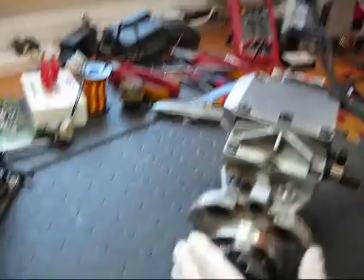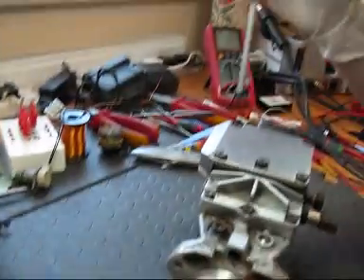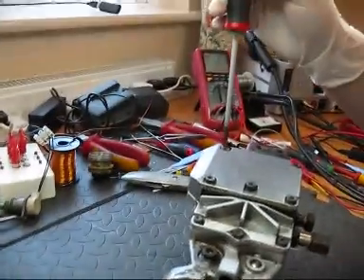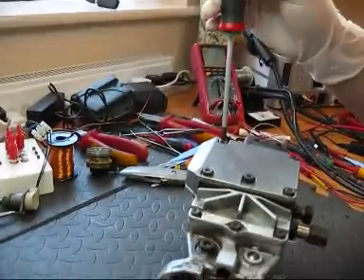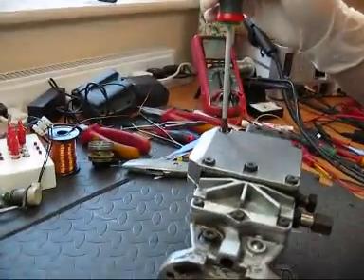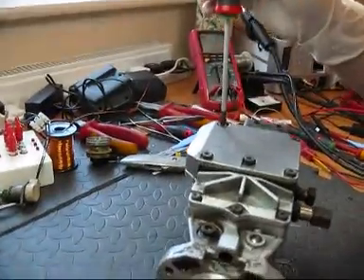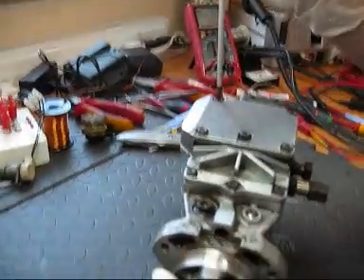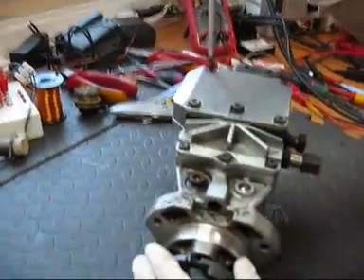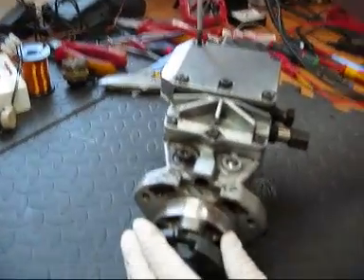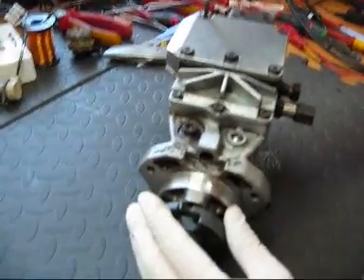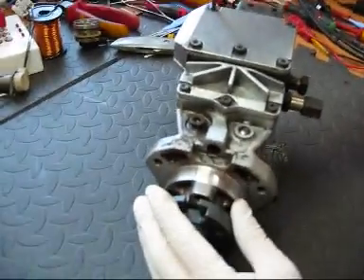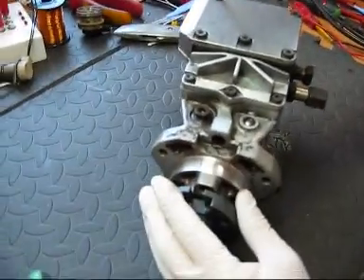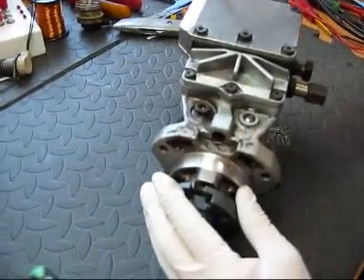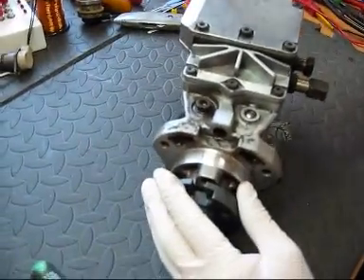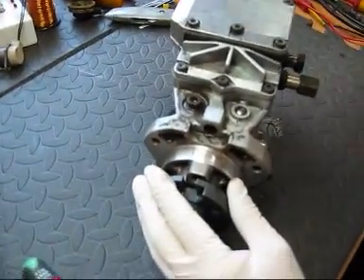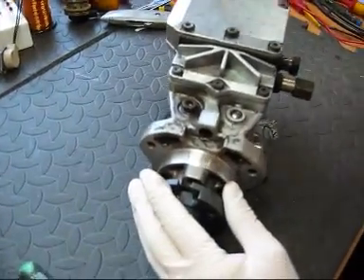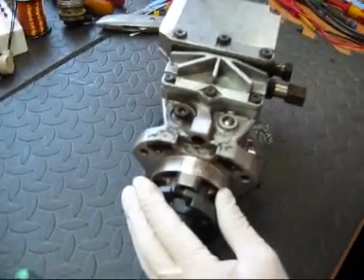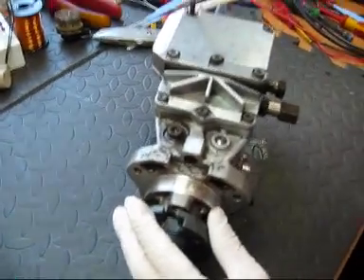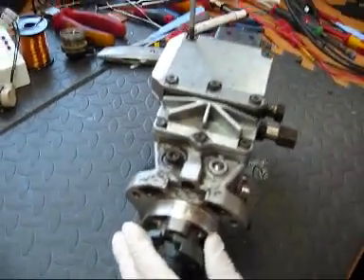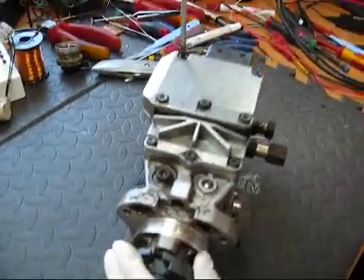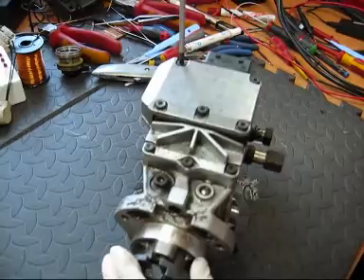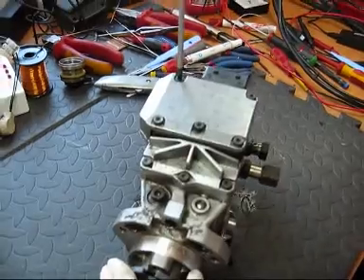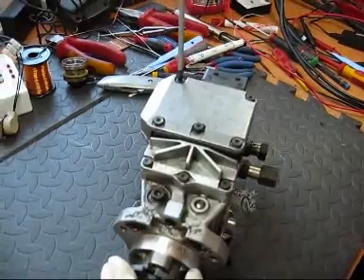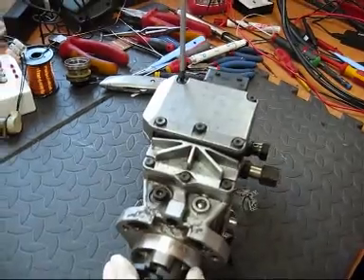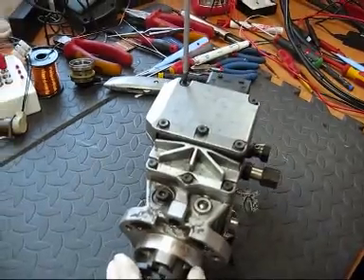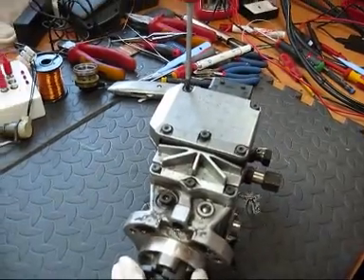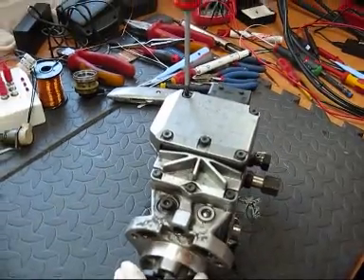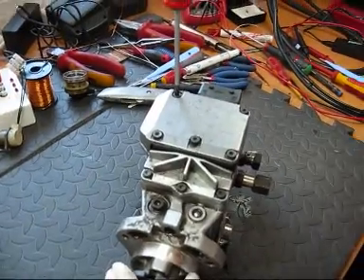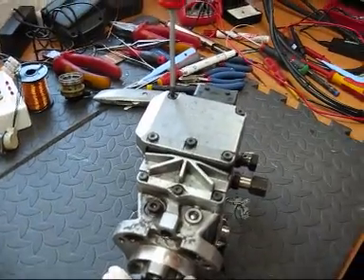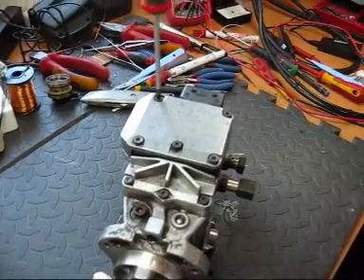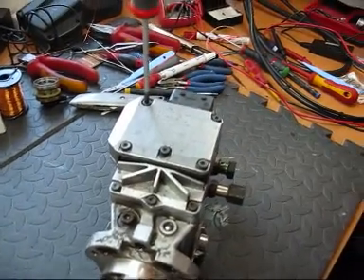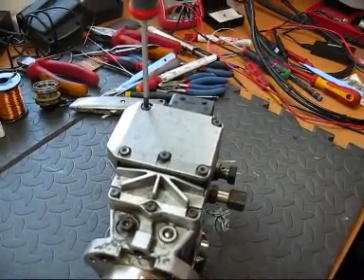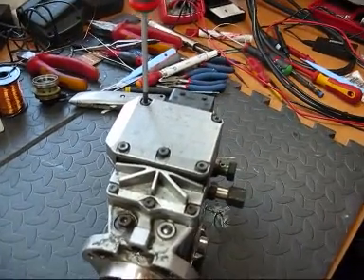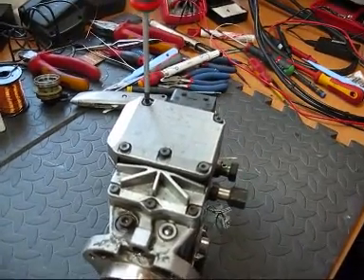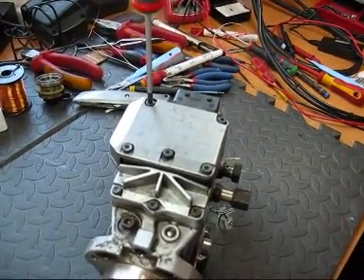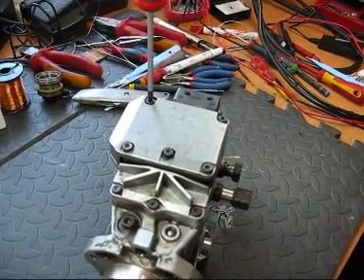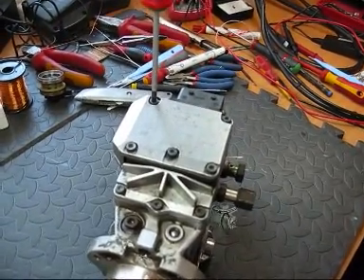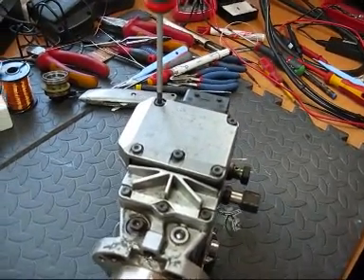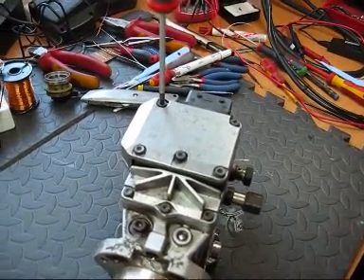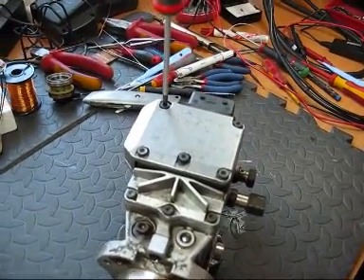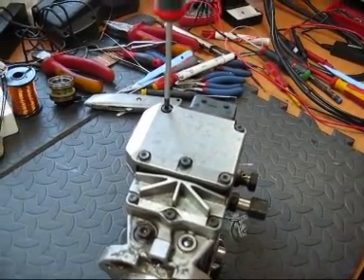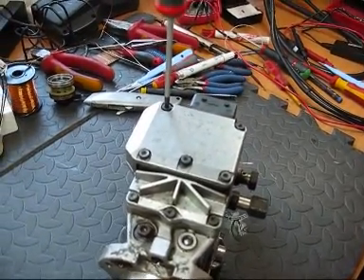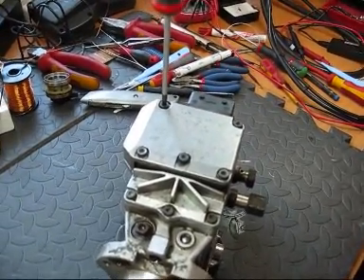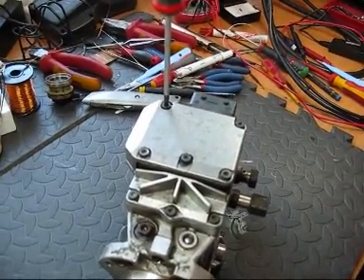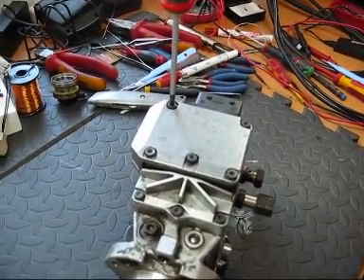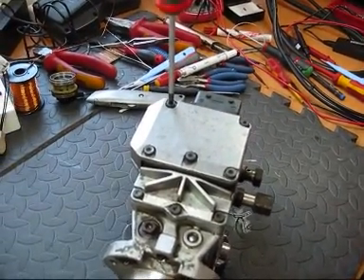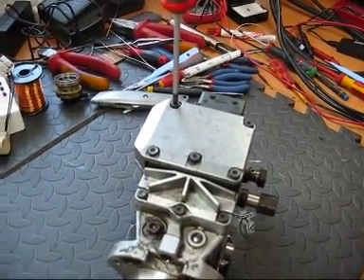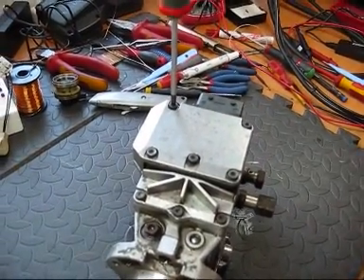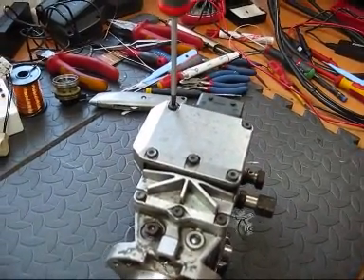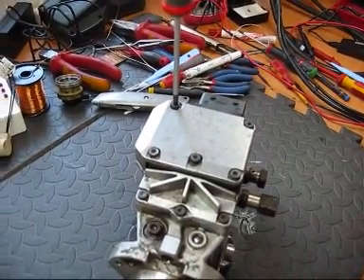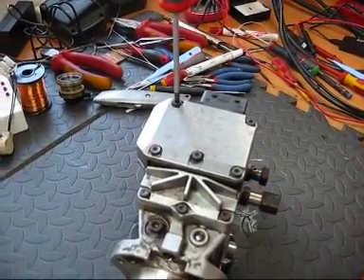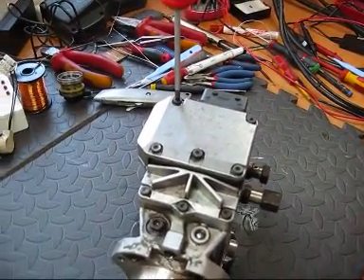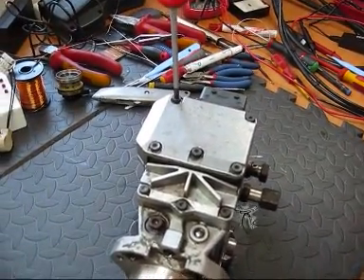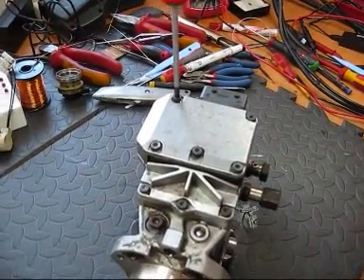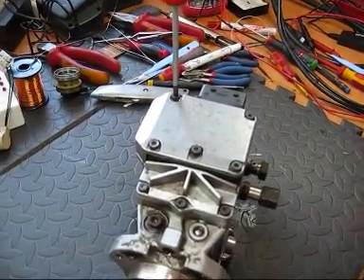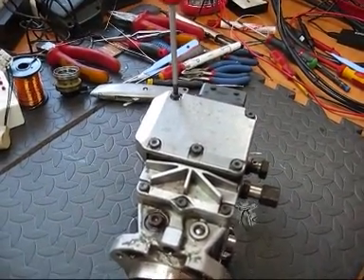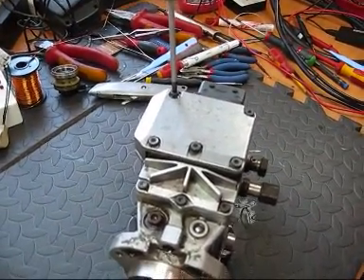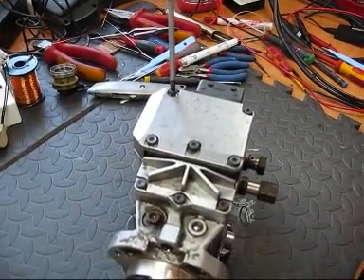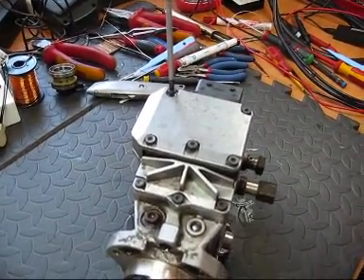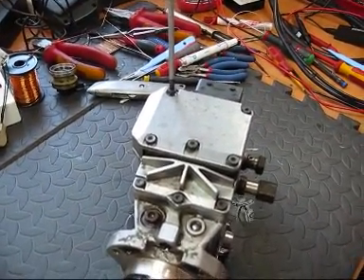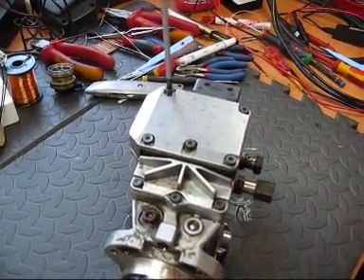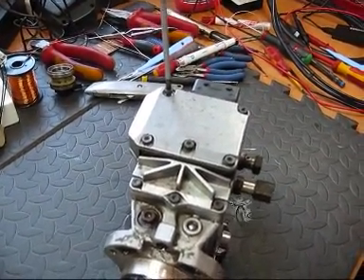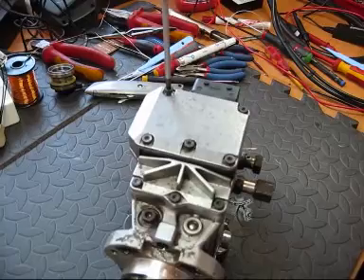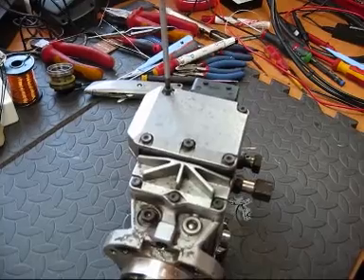There are eight T25 screws located on the top of the EDC unit, which we will now remove.